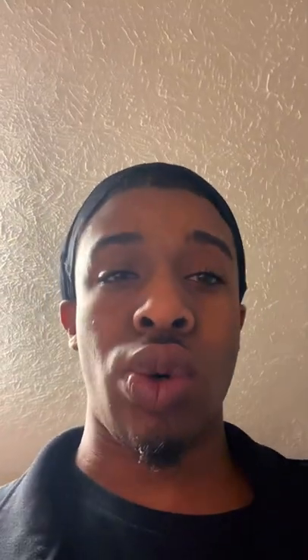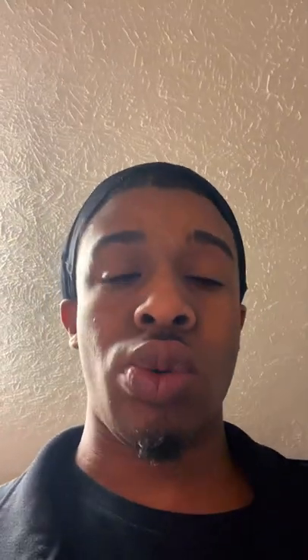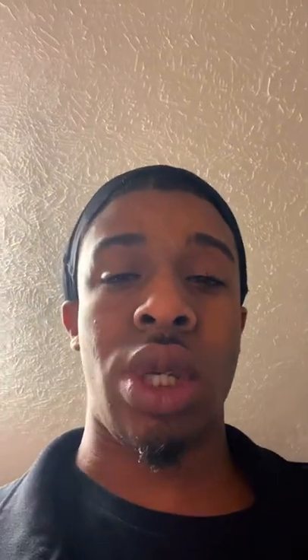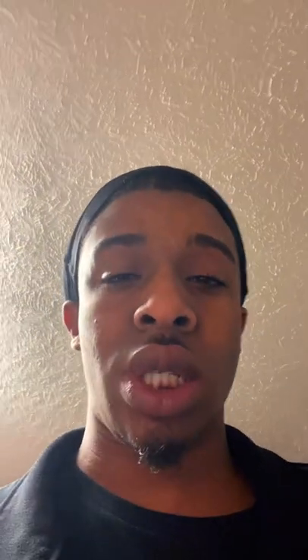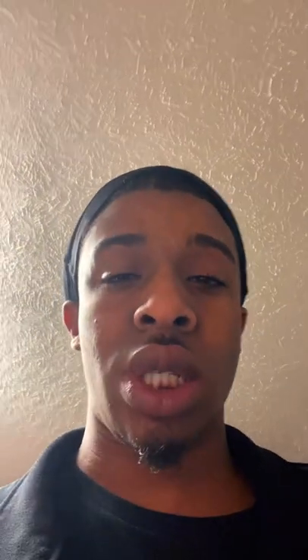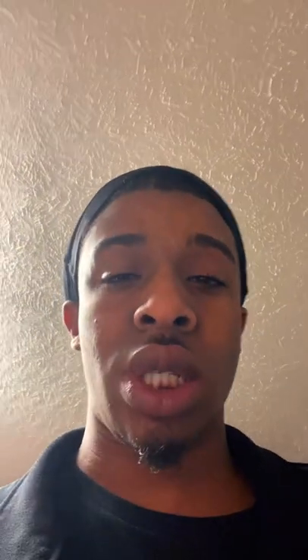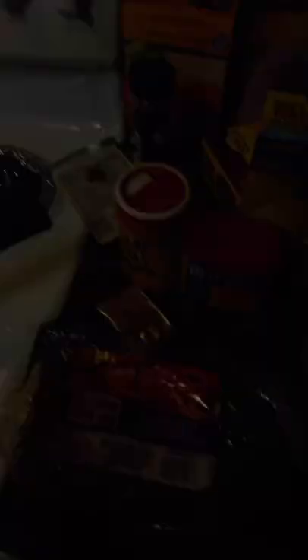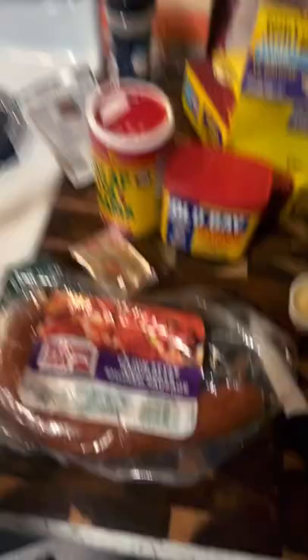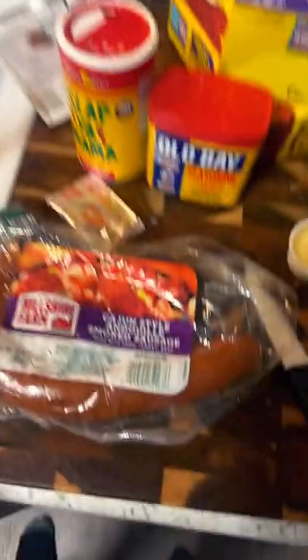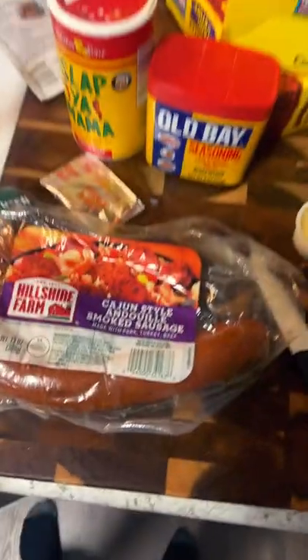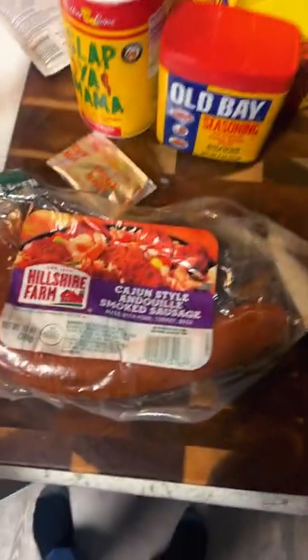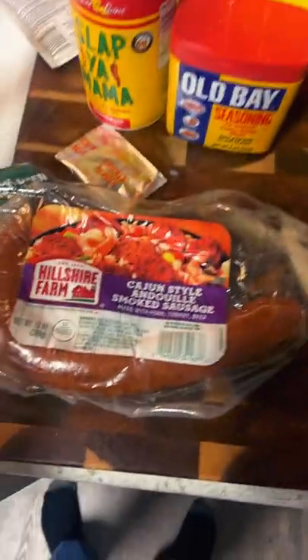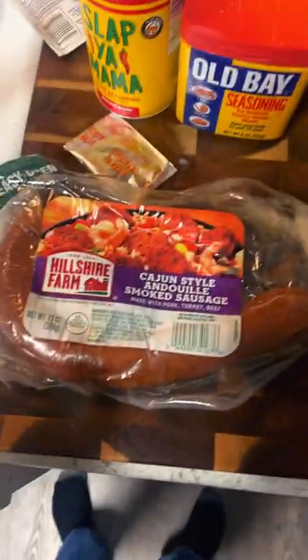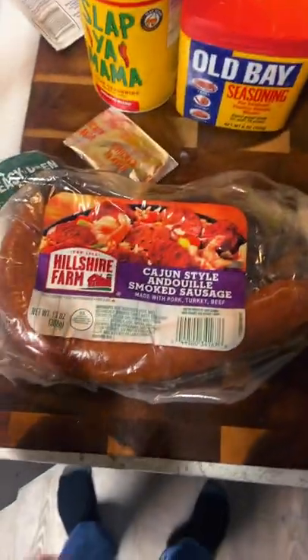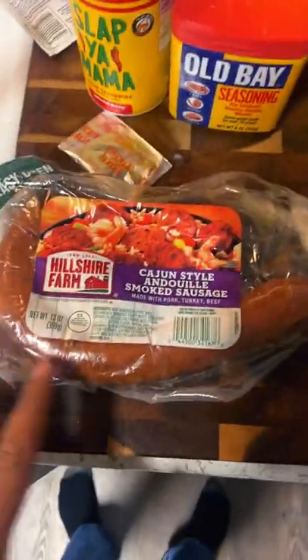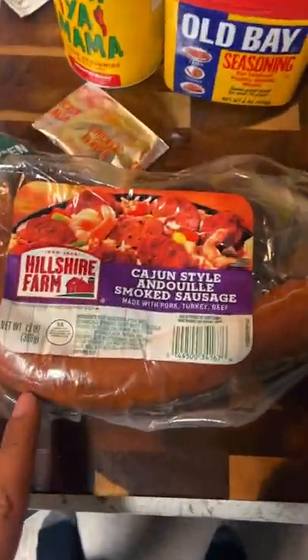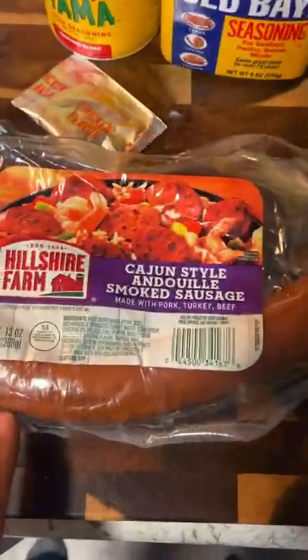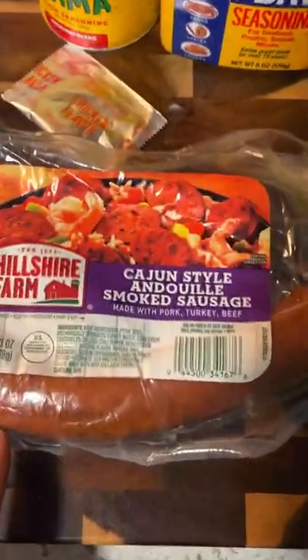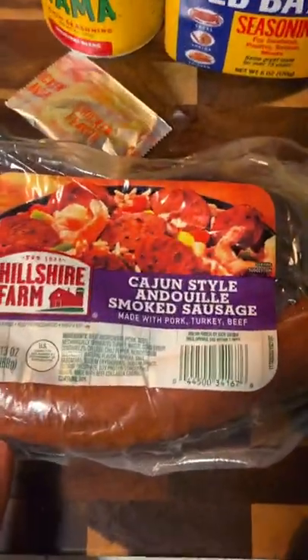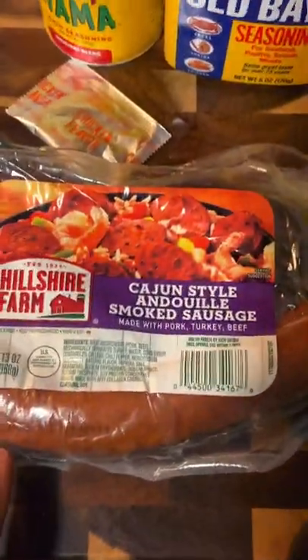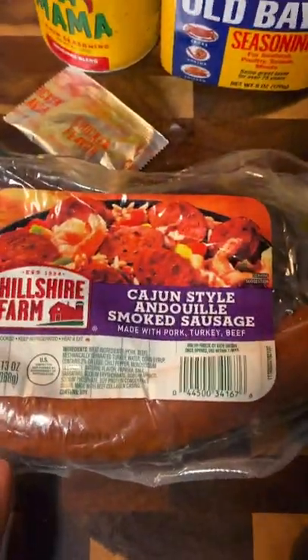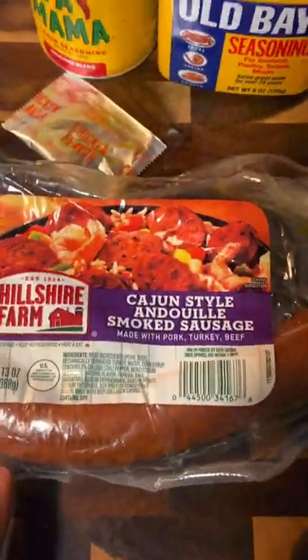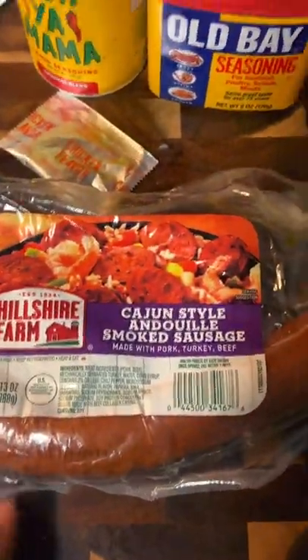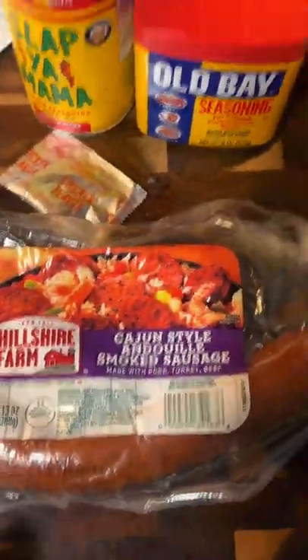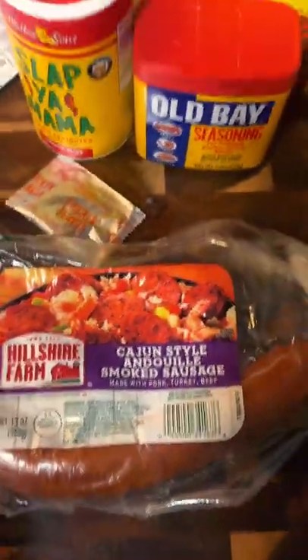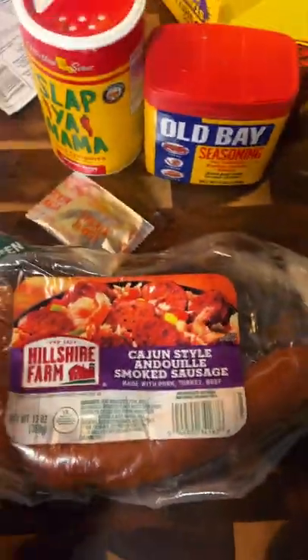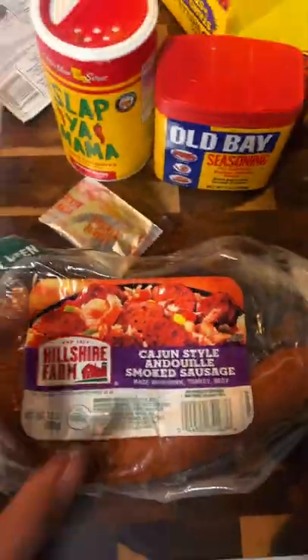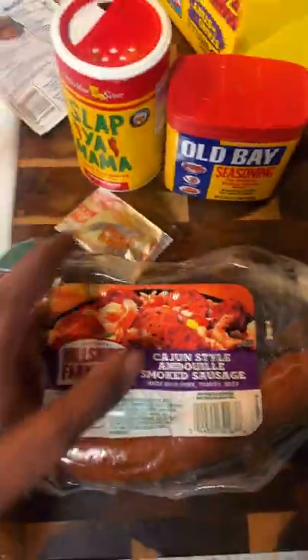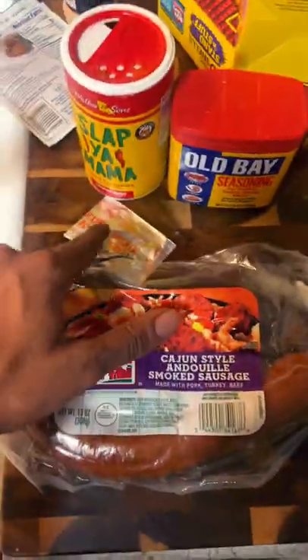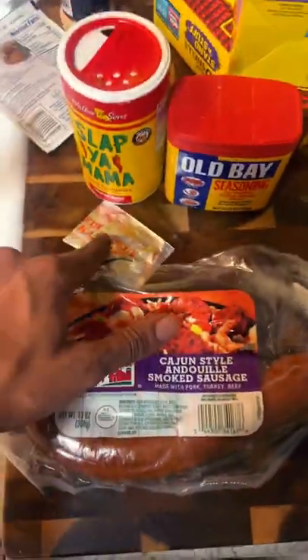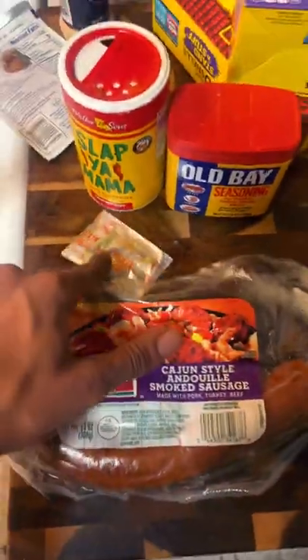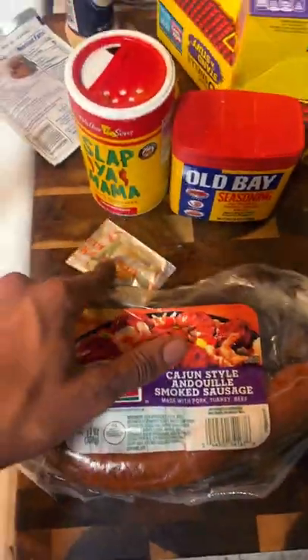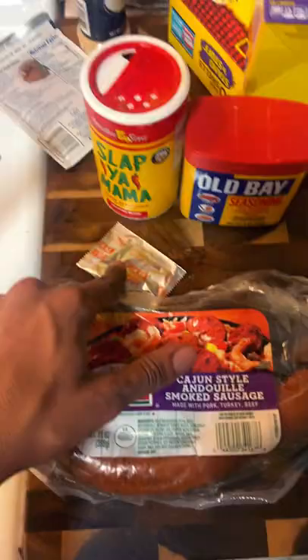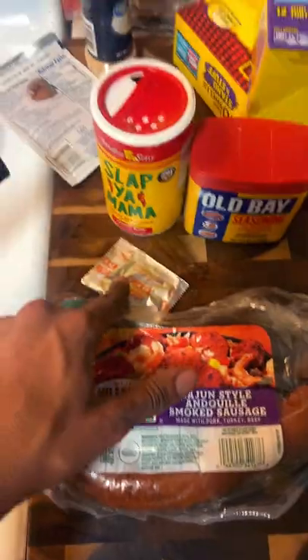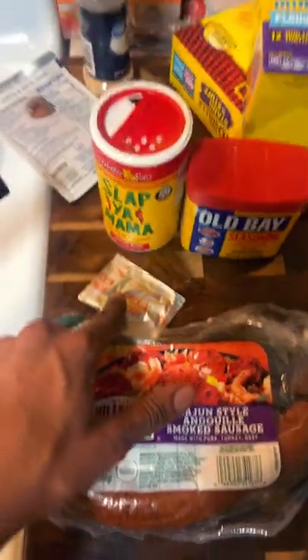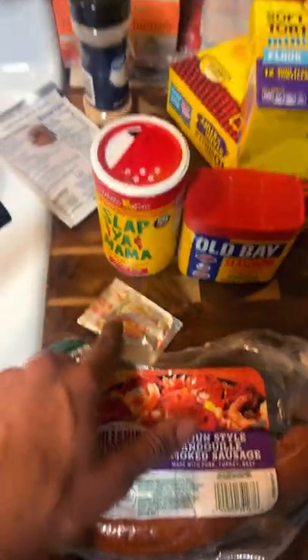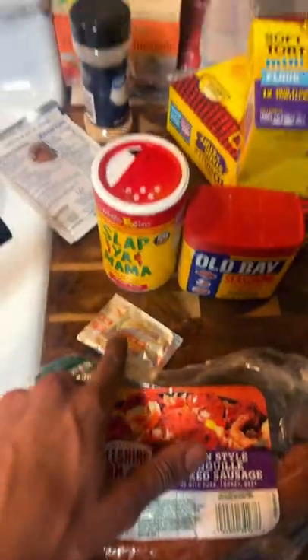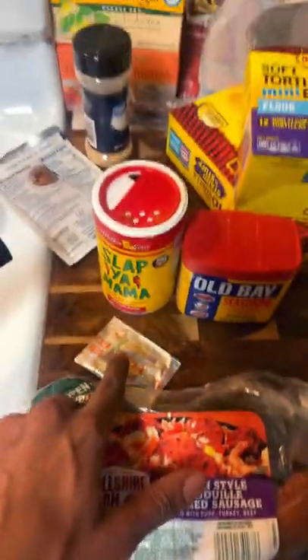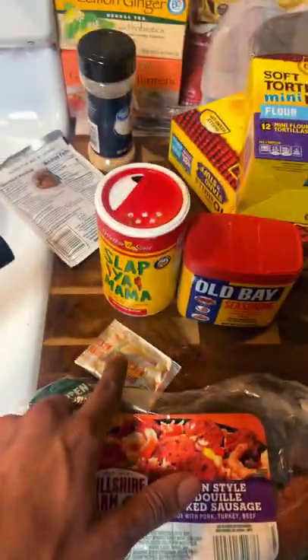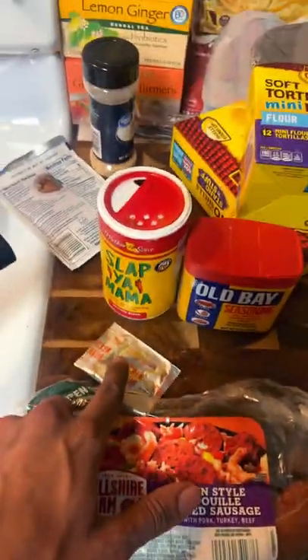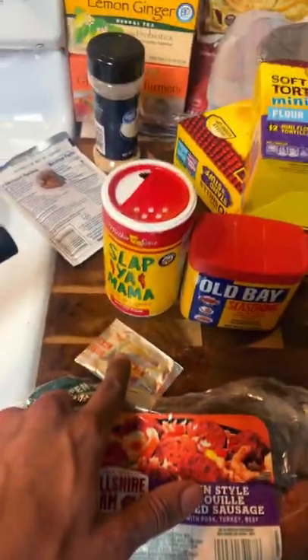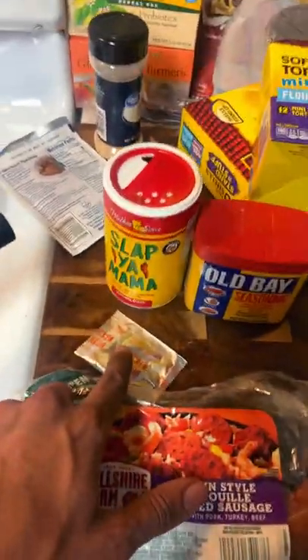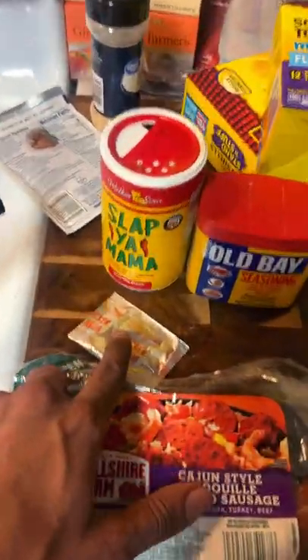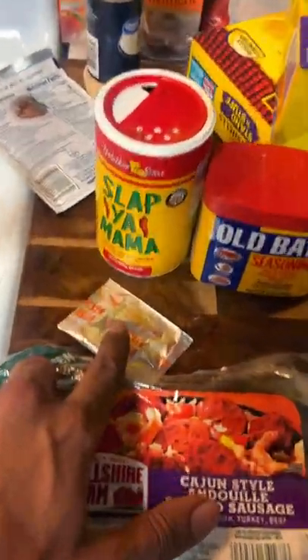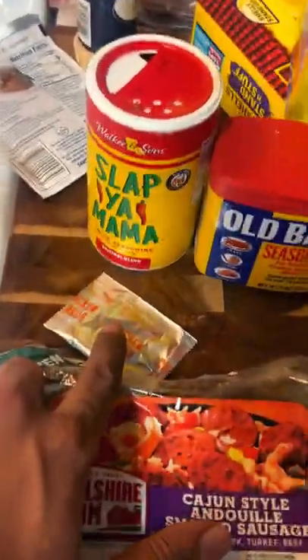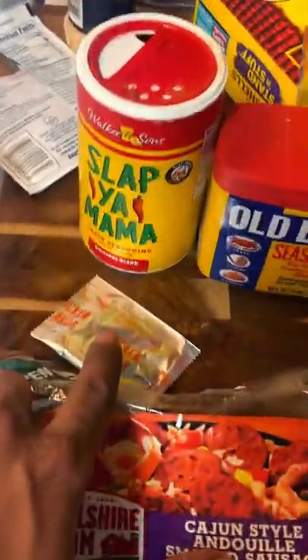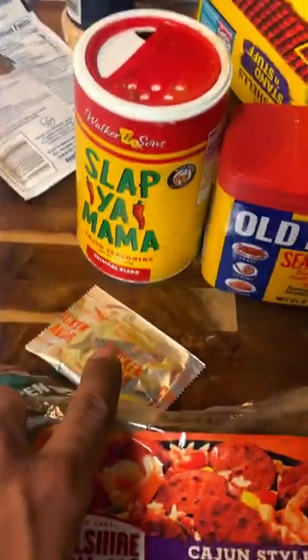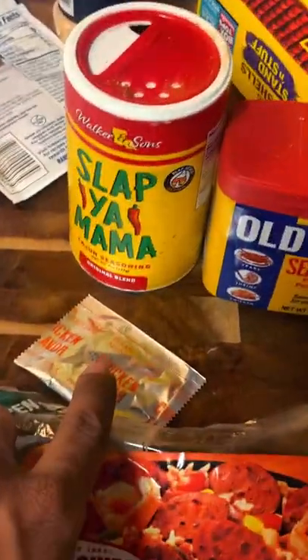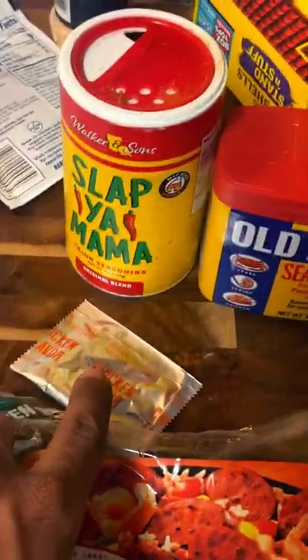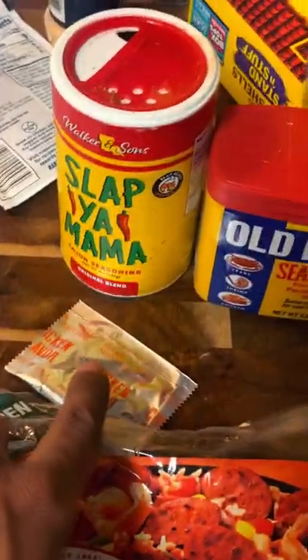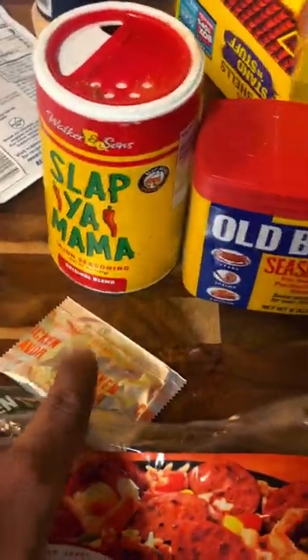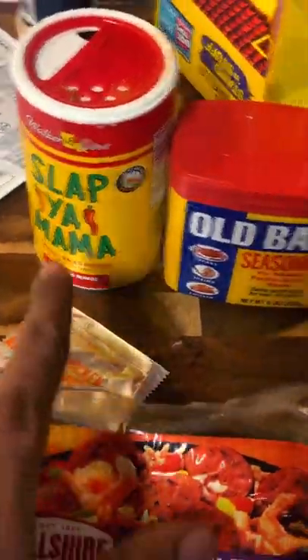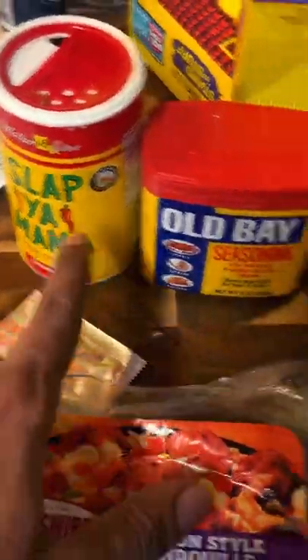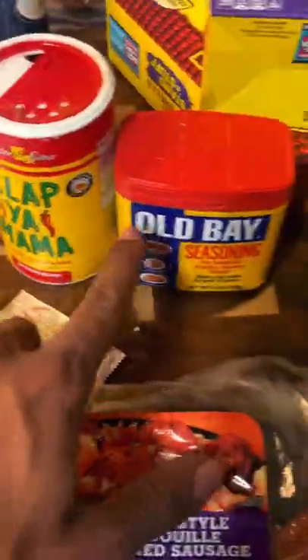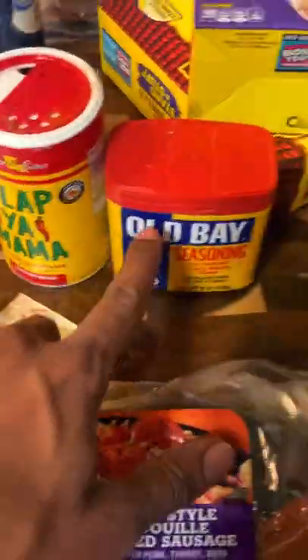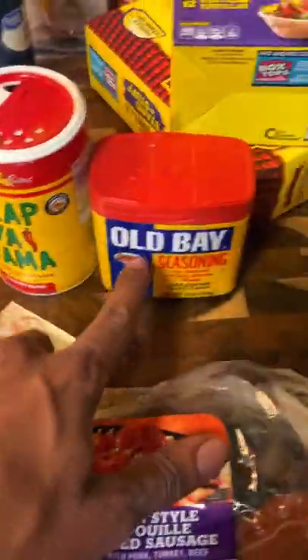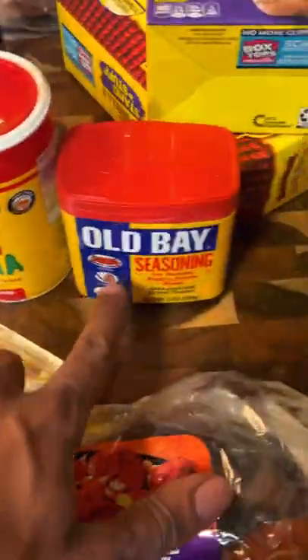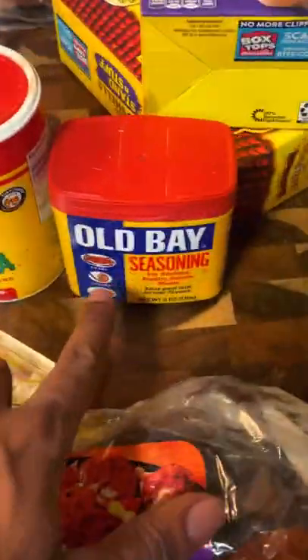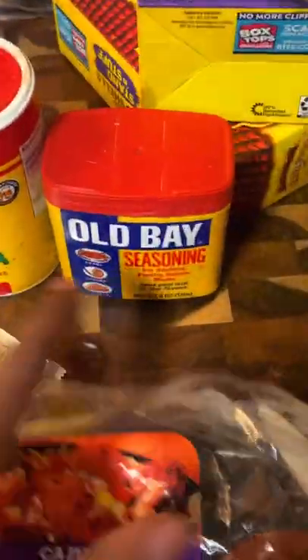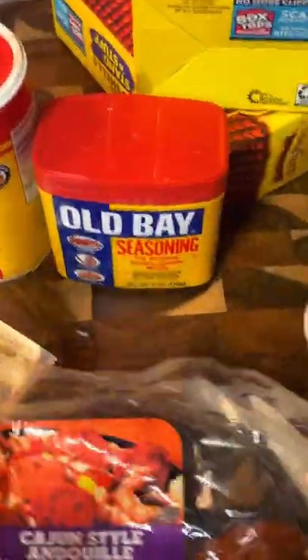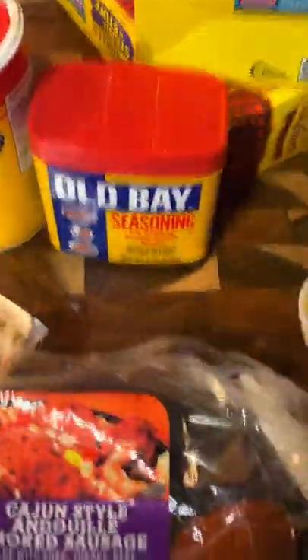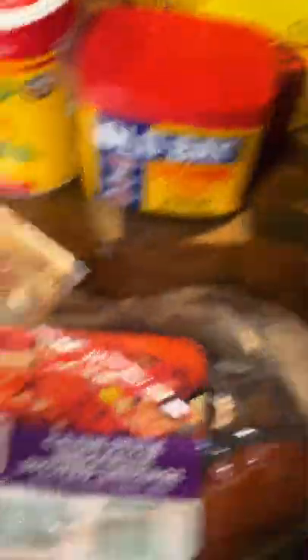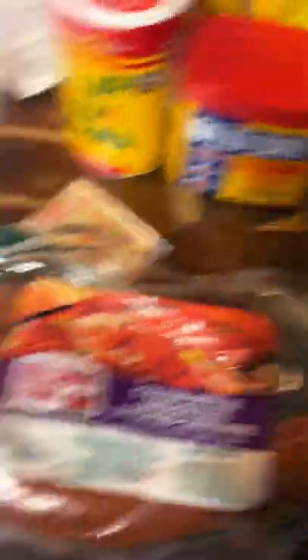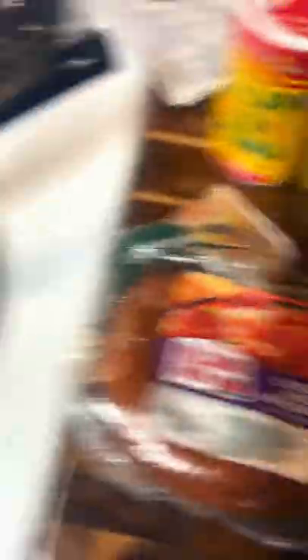So, this is my ingredients. I got my sausages, I got my noodle pad that came out of the noodles. I used this seasoning and a little bit of this seasoning.